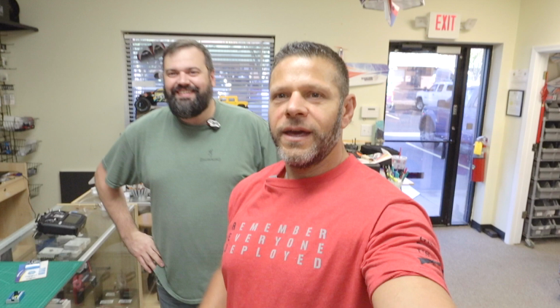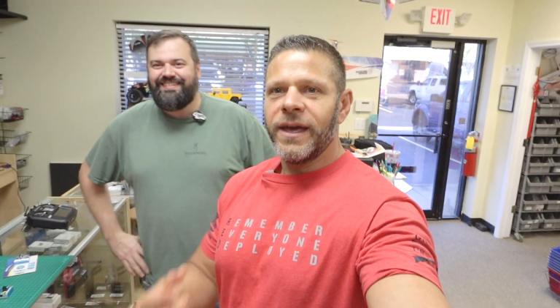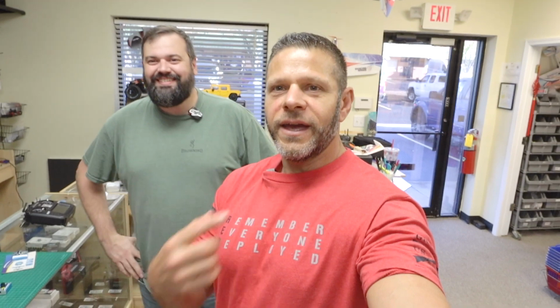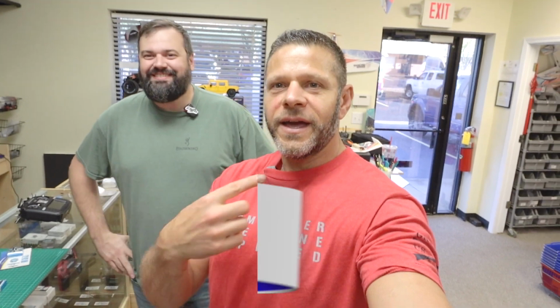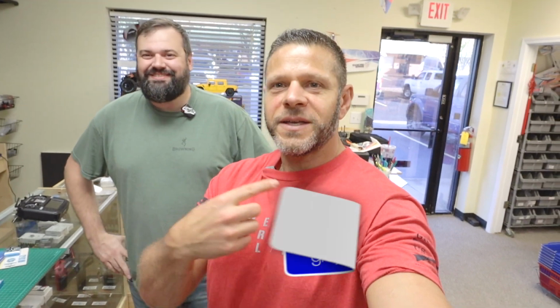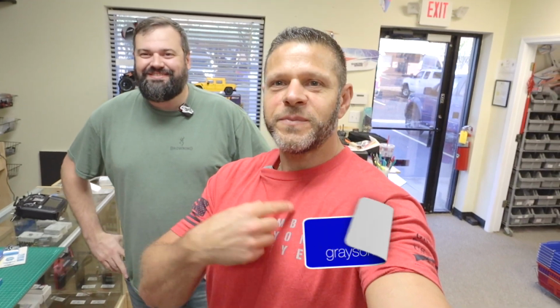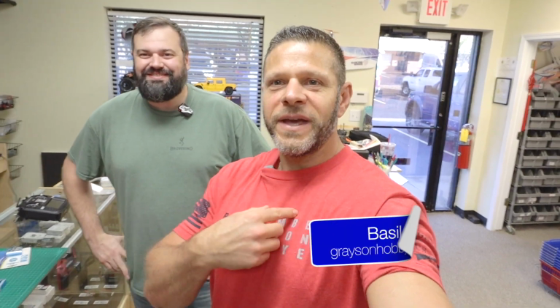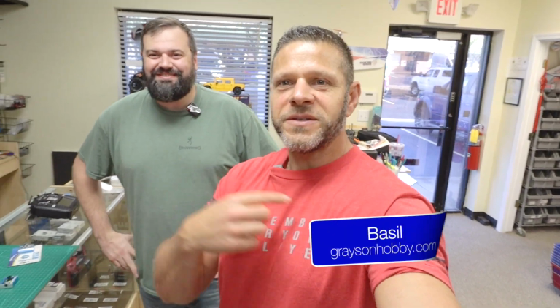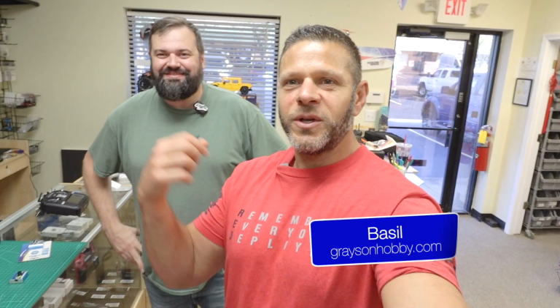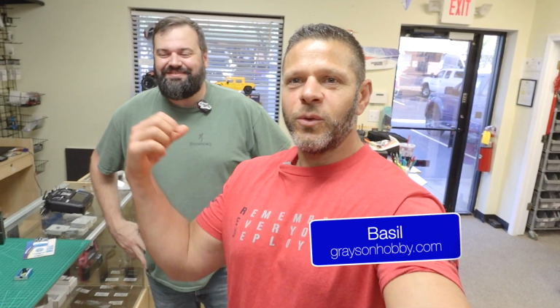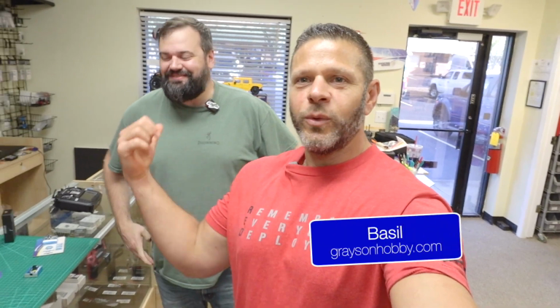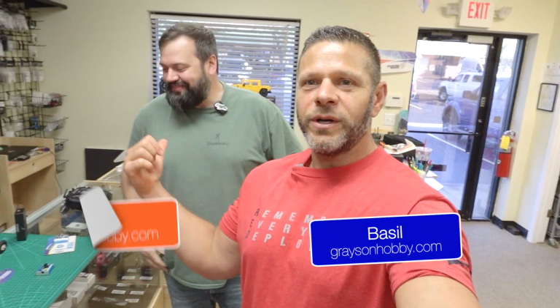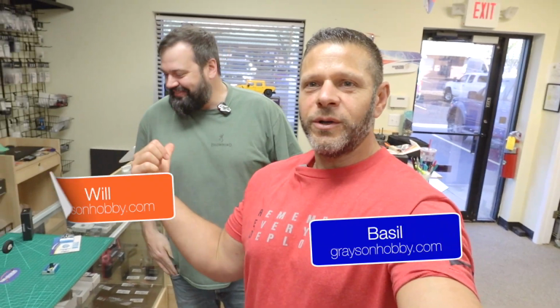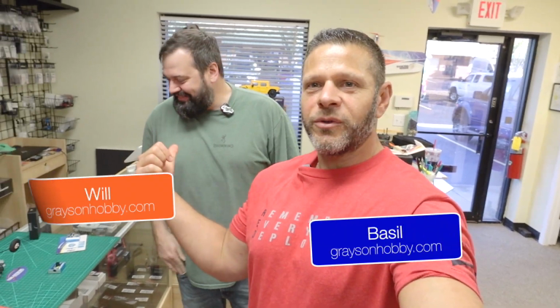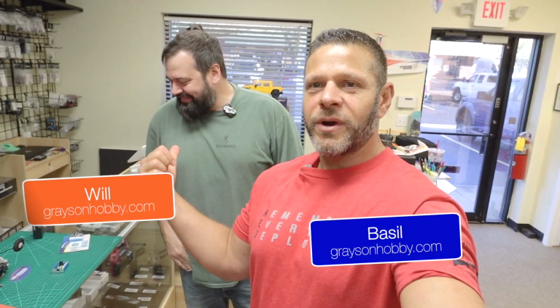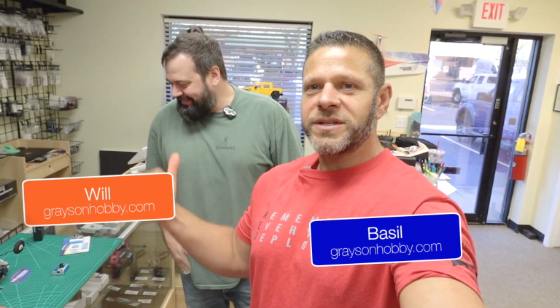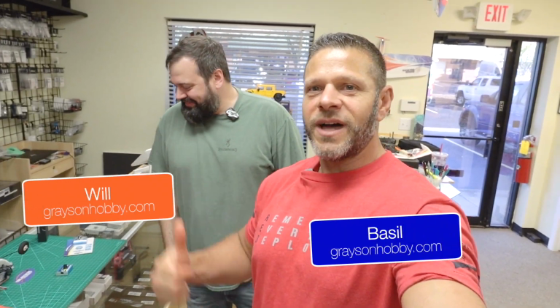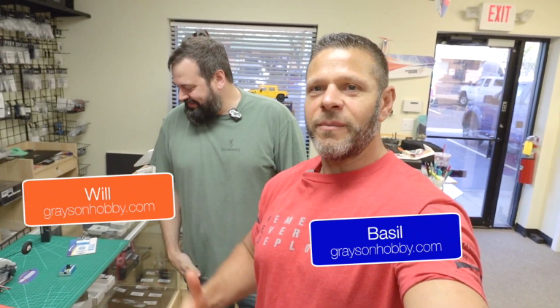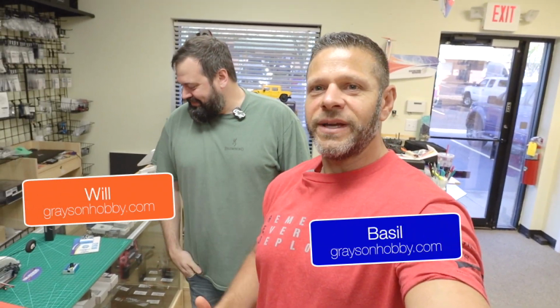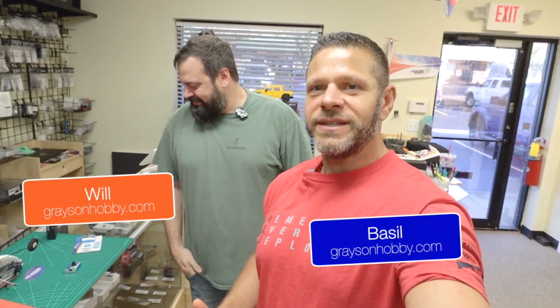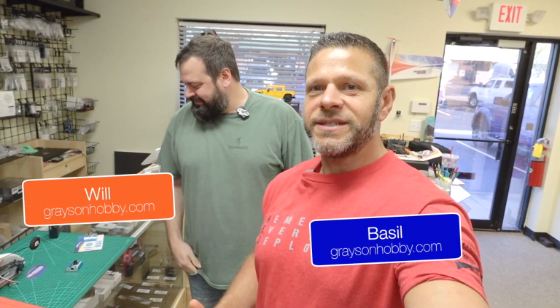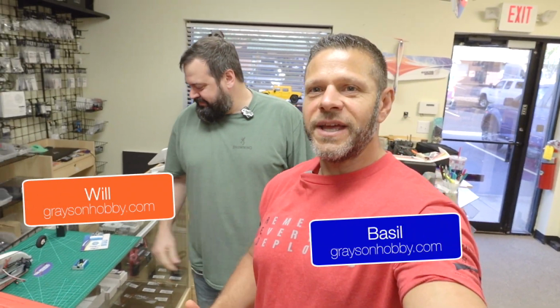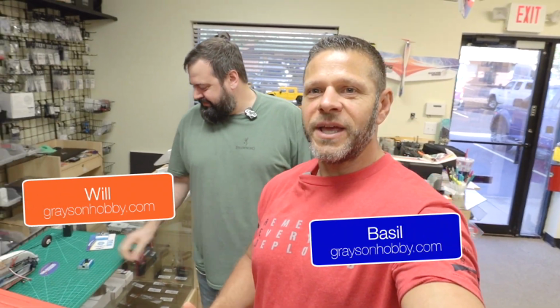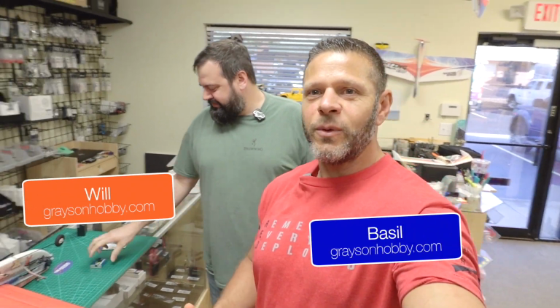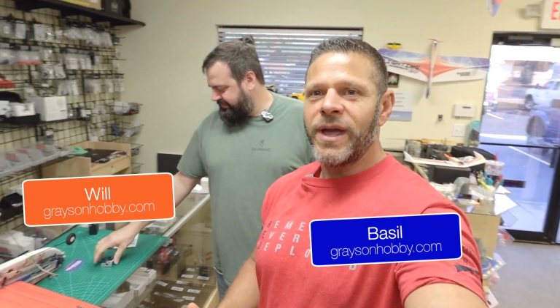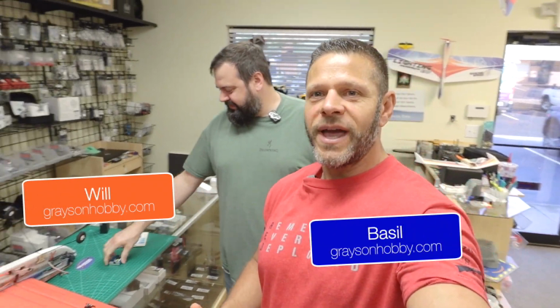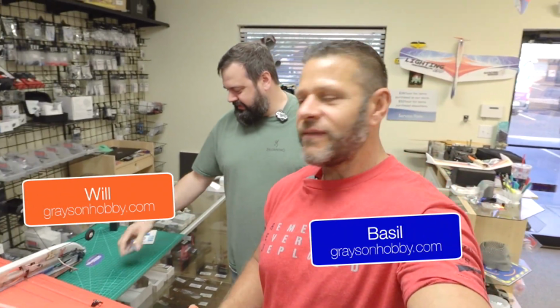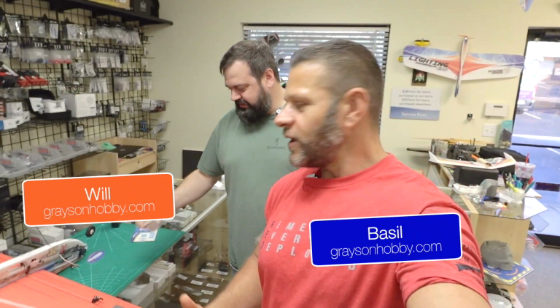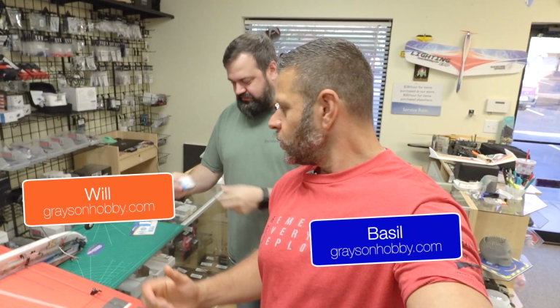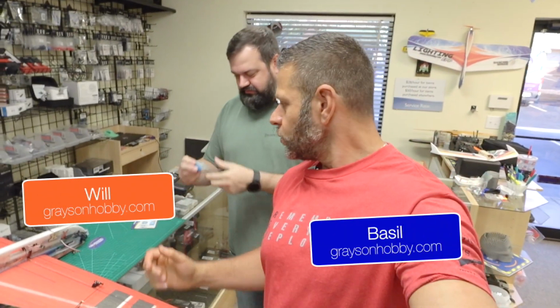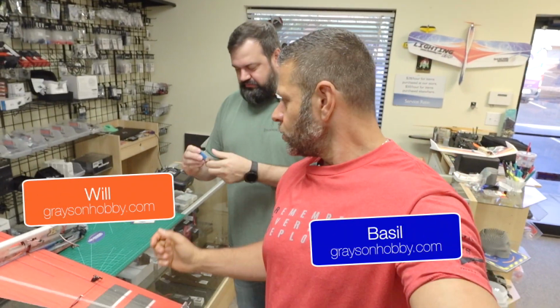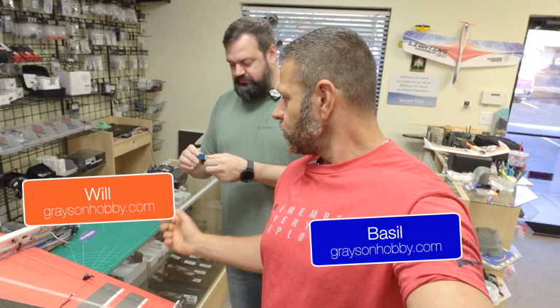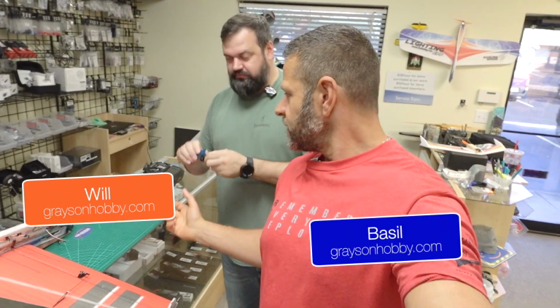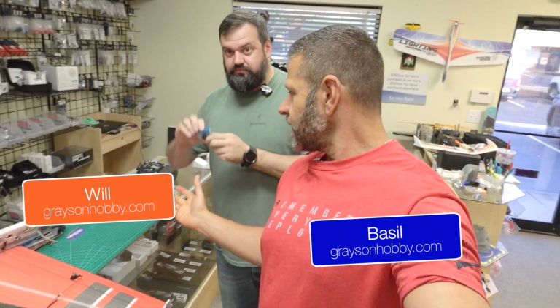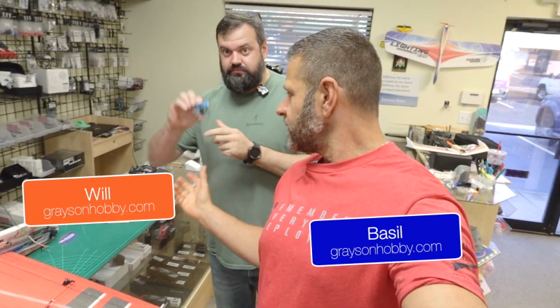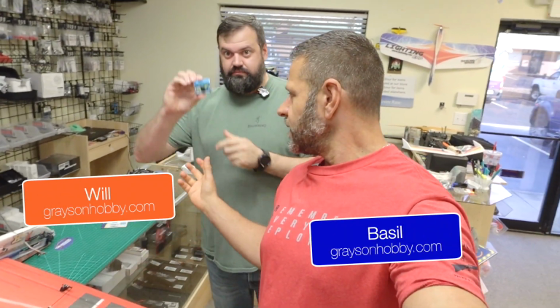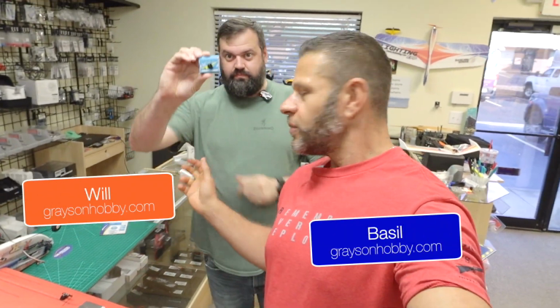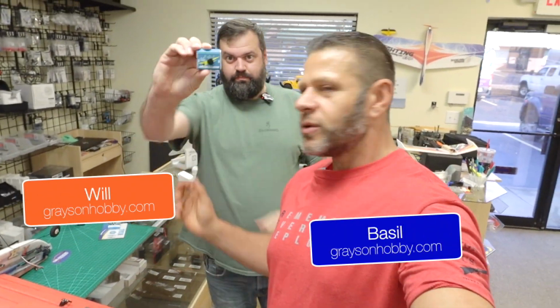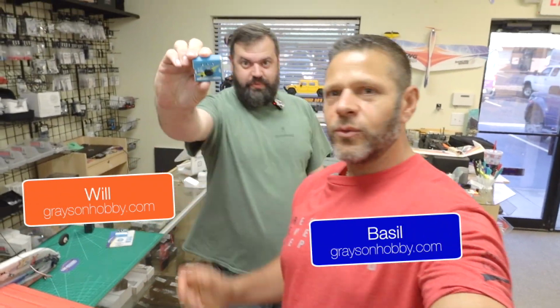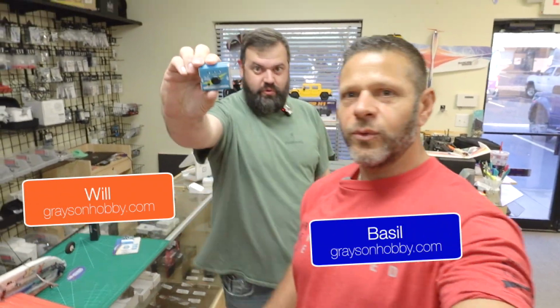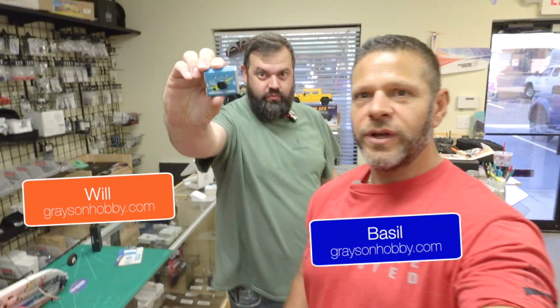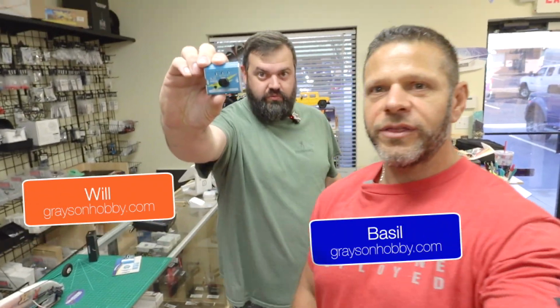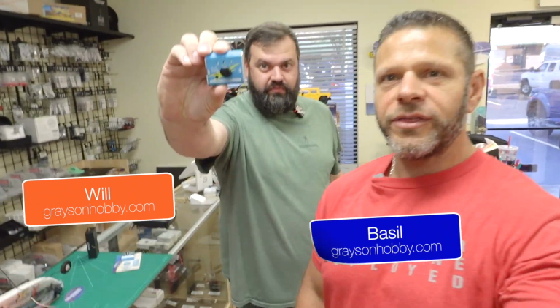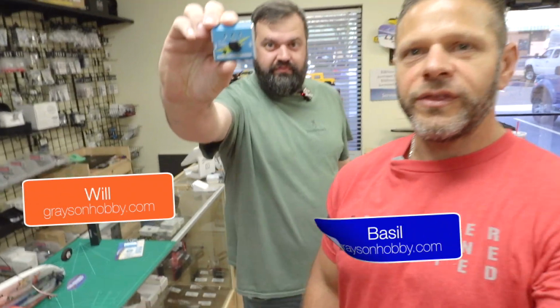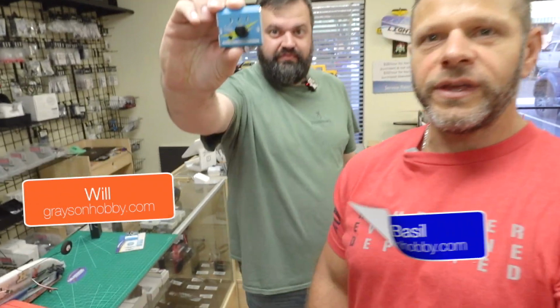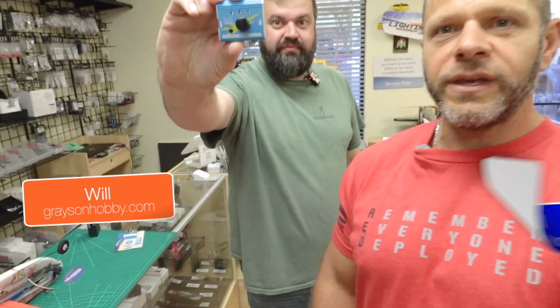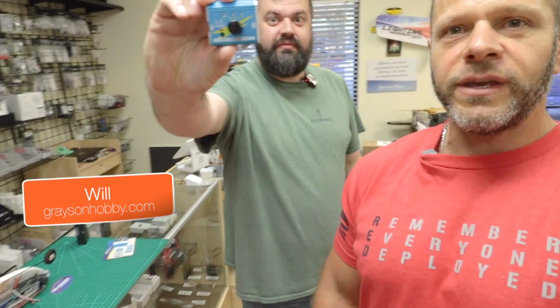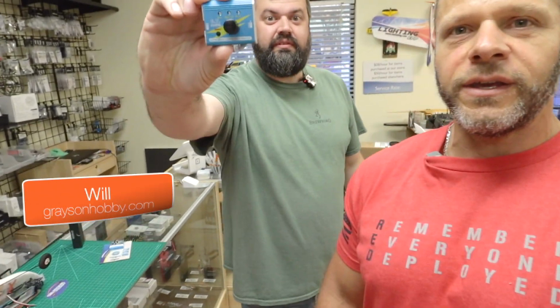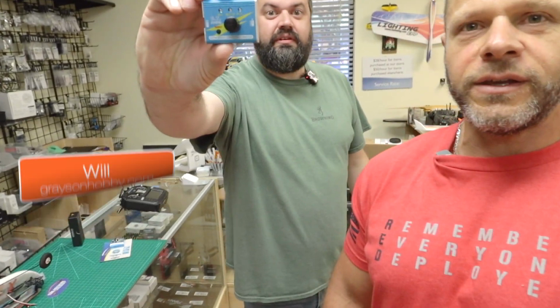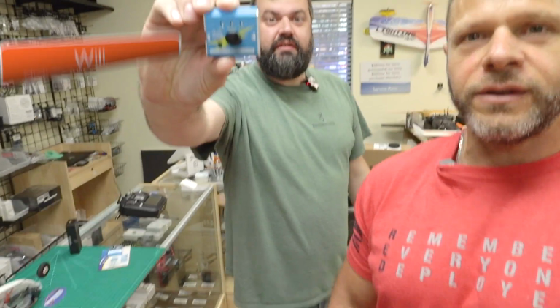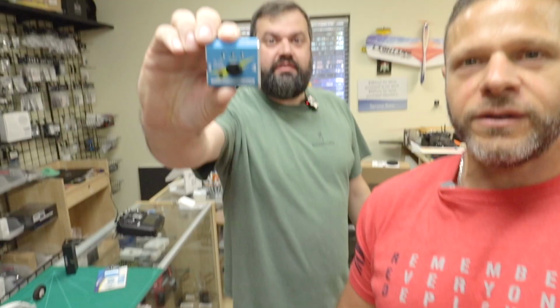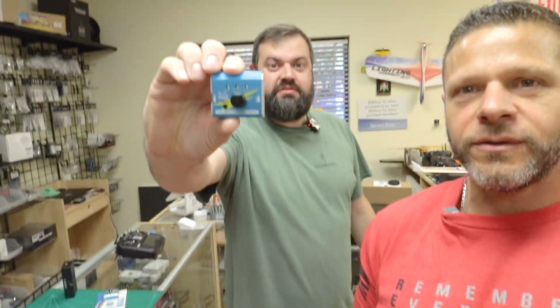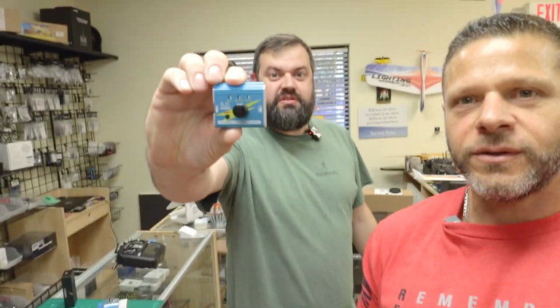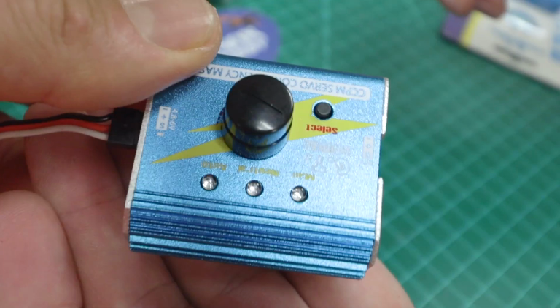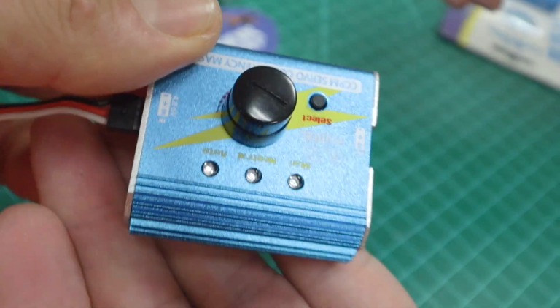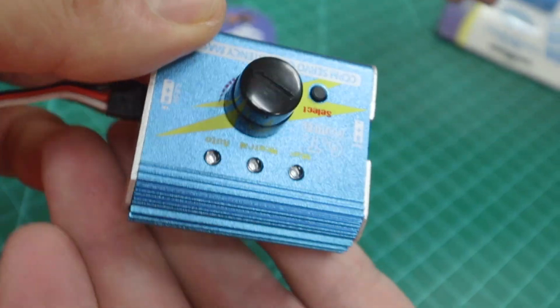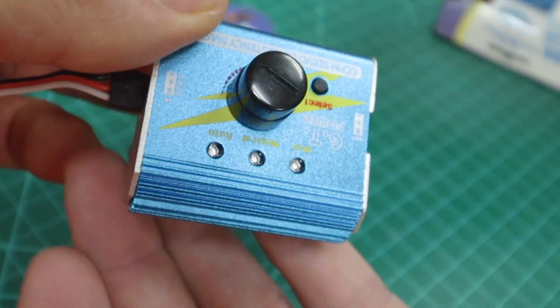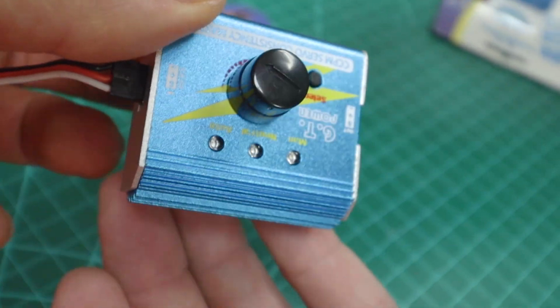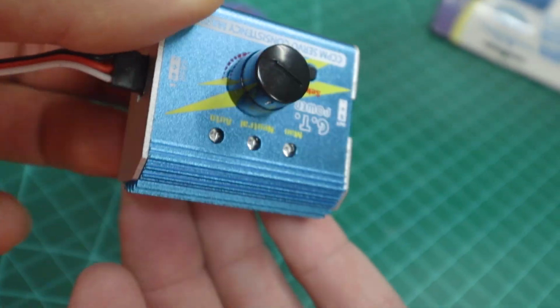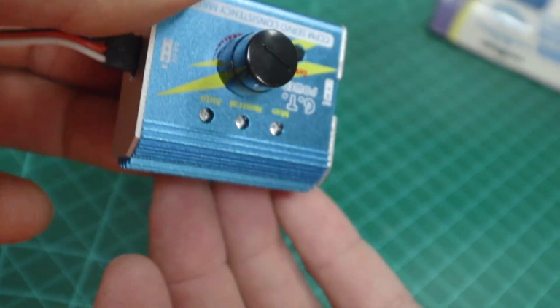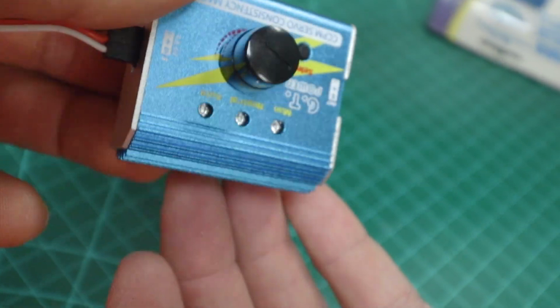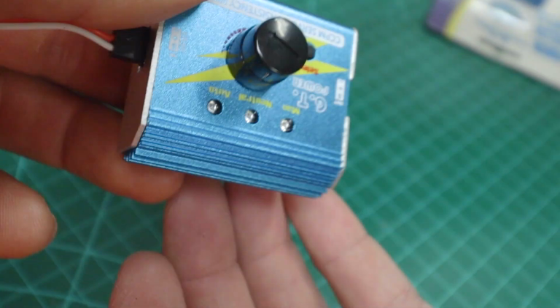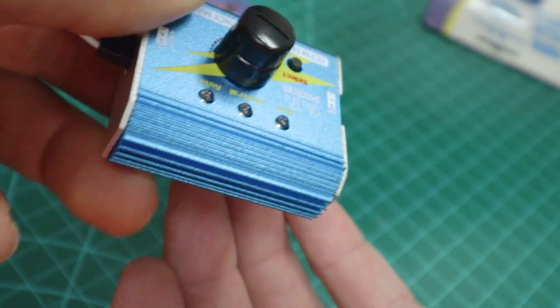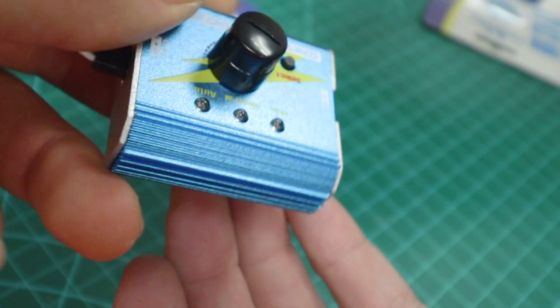Hey guys, Basil and Will with Grayson Hobby, and today we have a cool tech tip with the servo tester from GT Power.